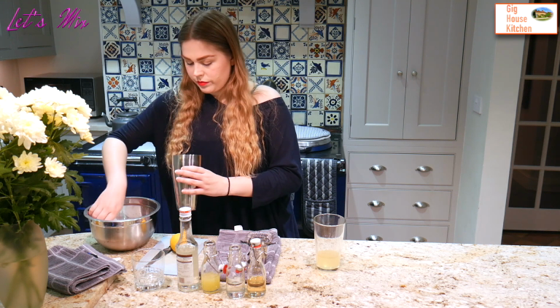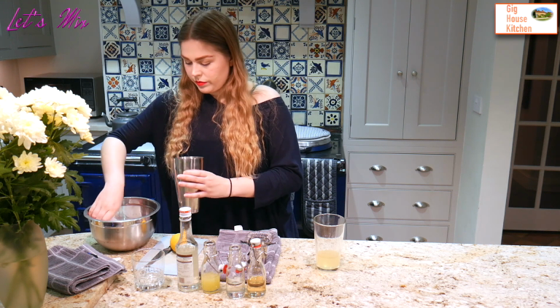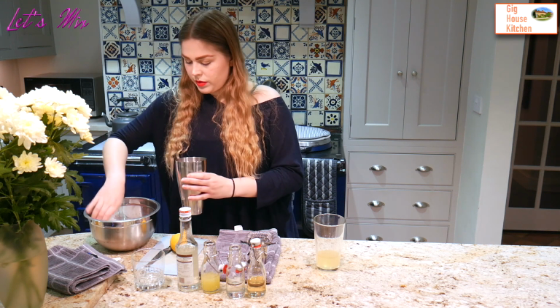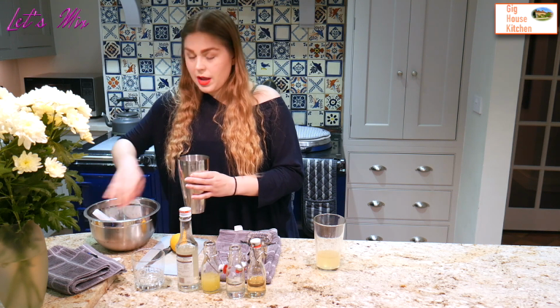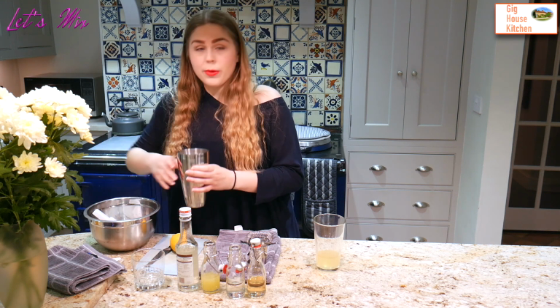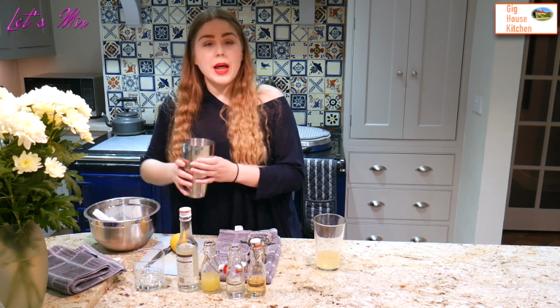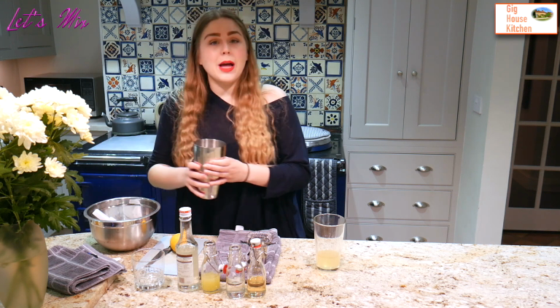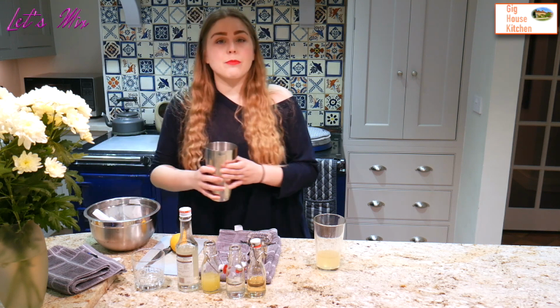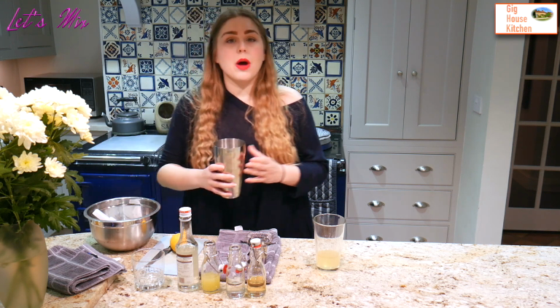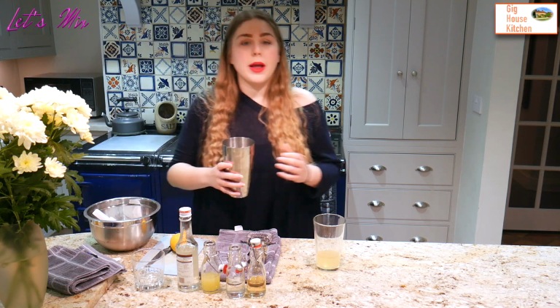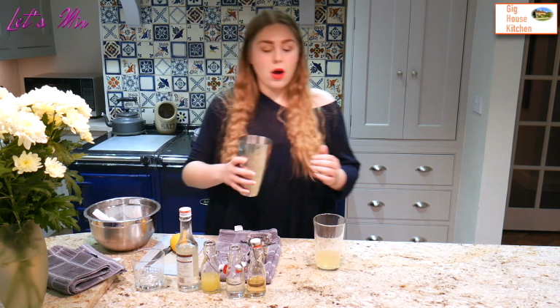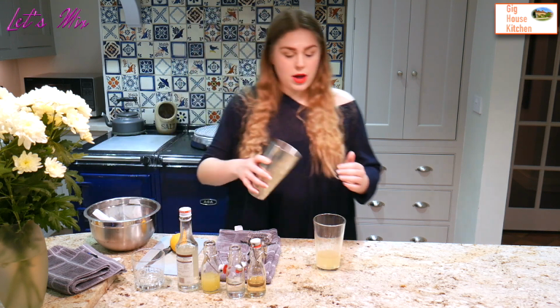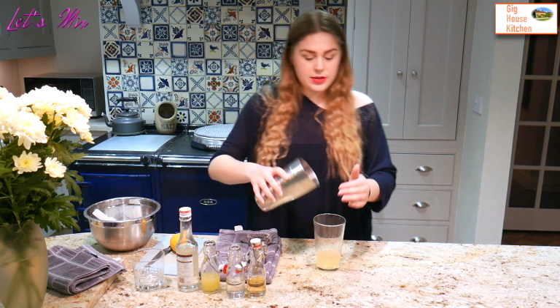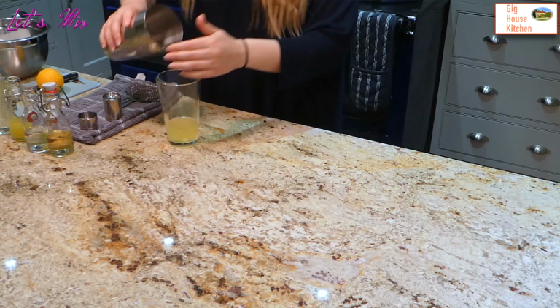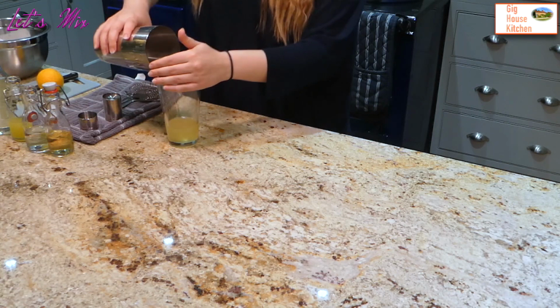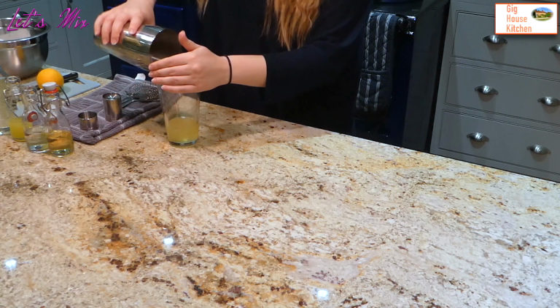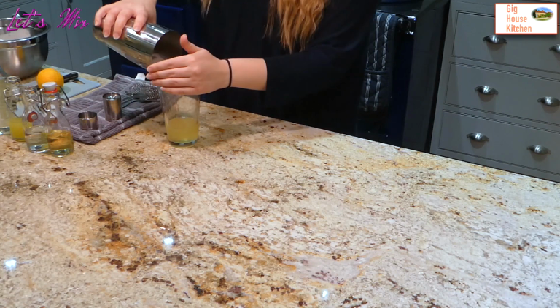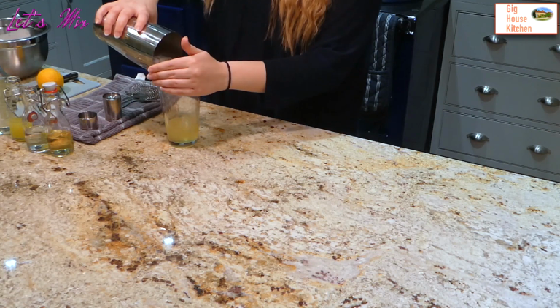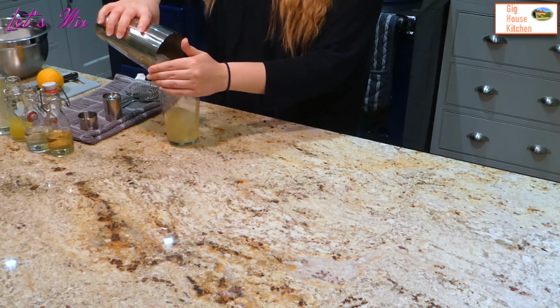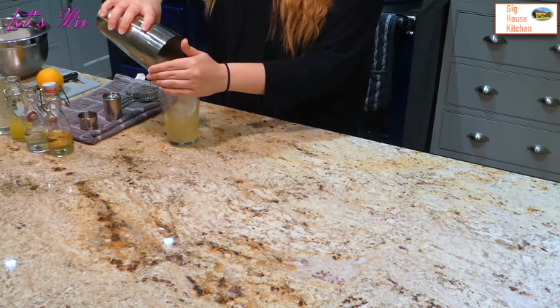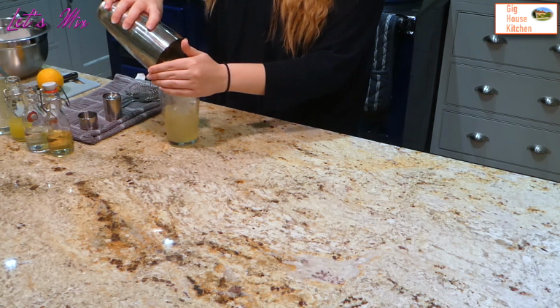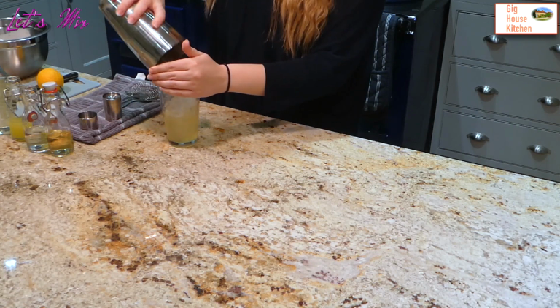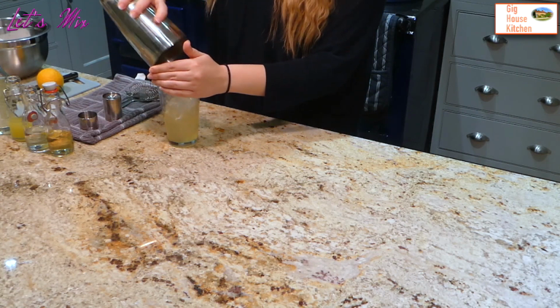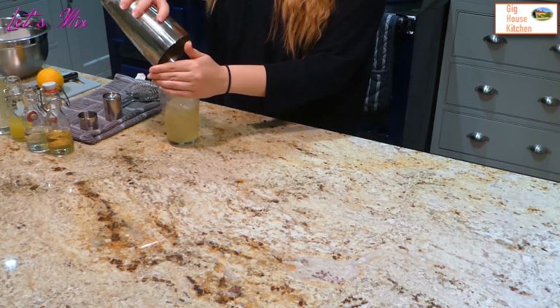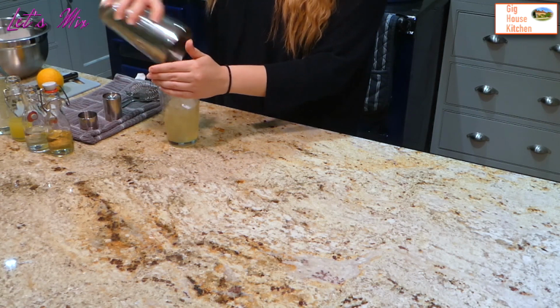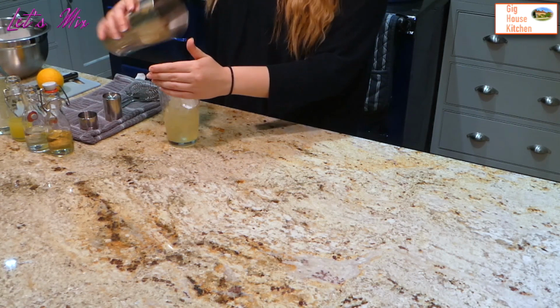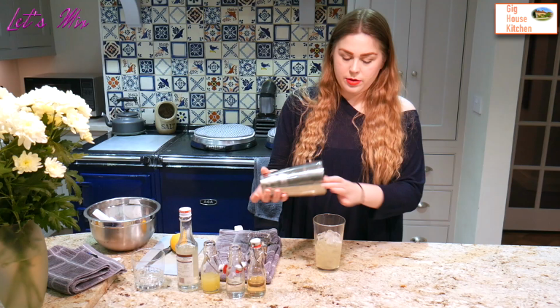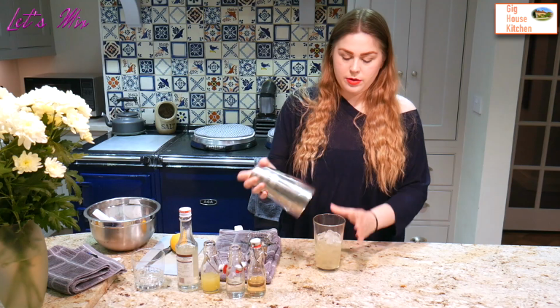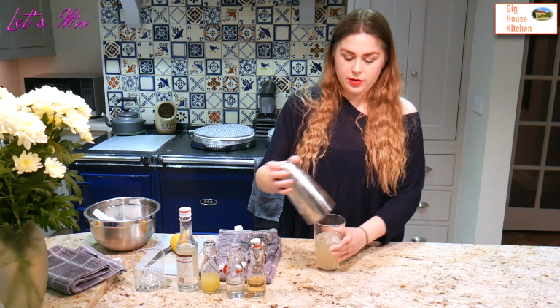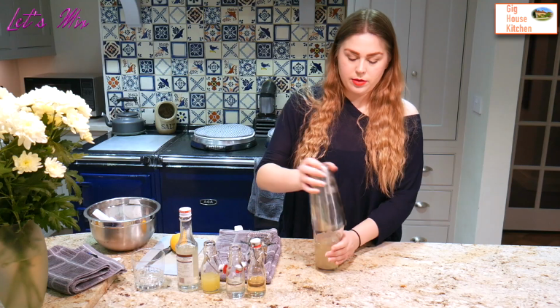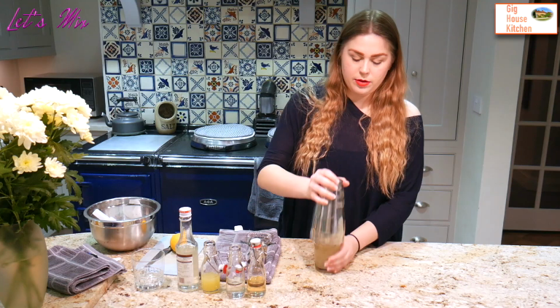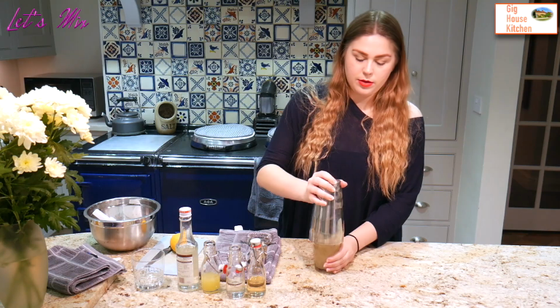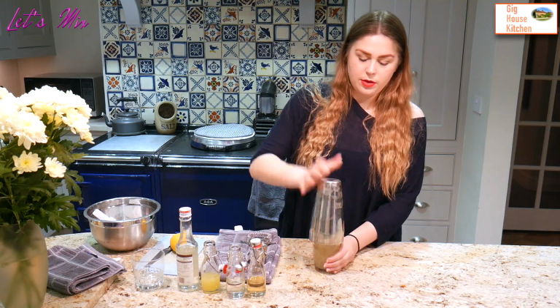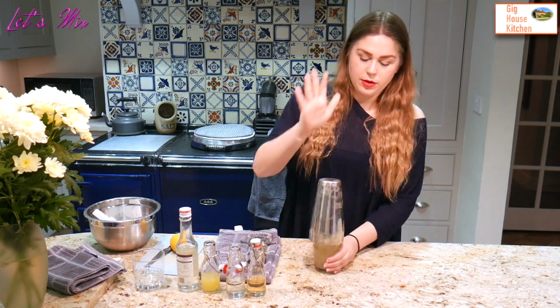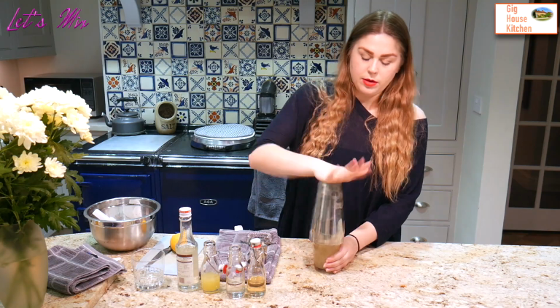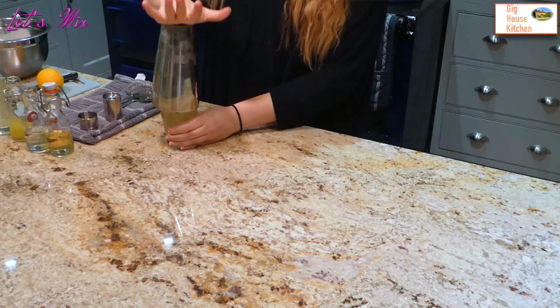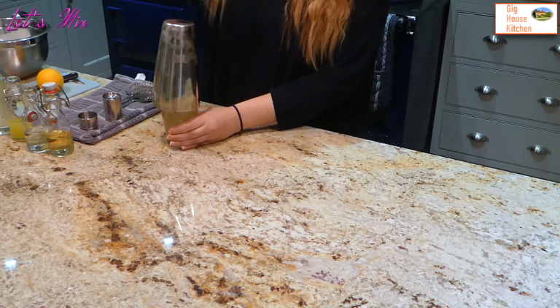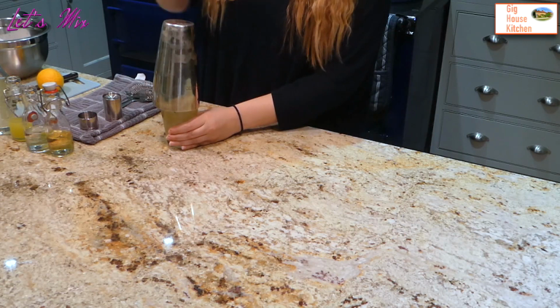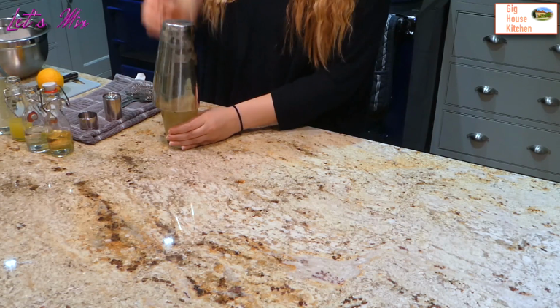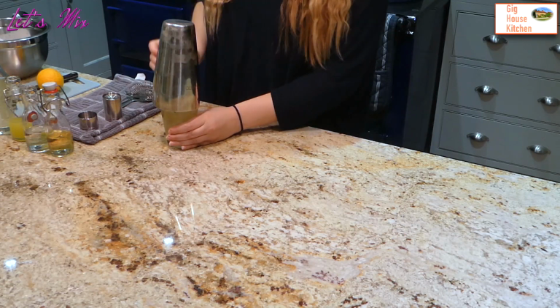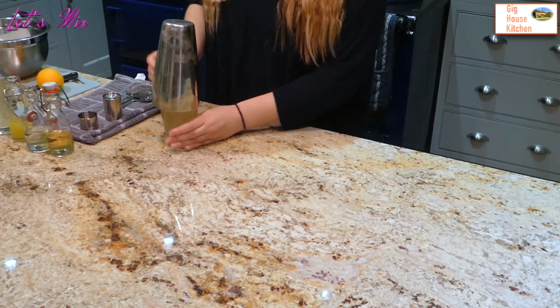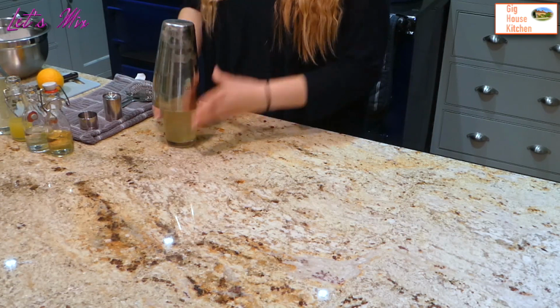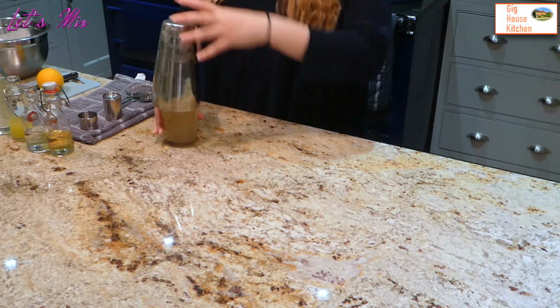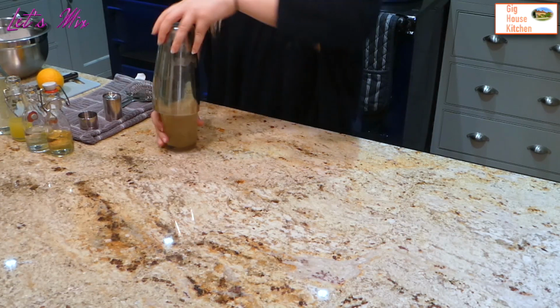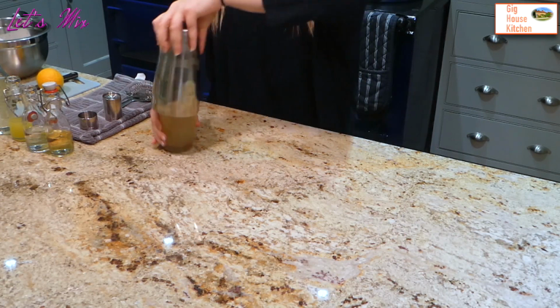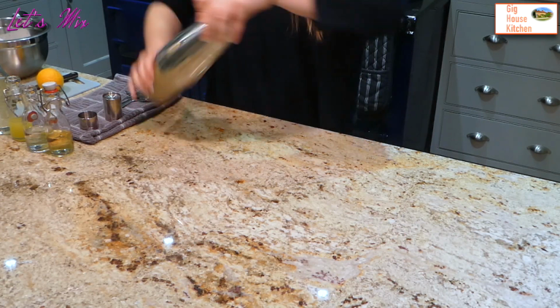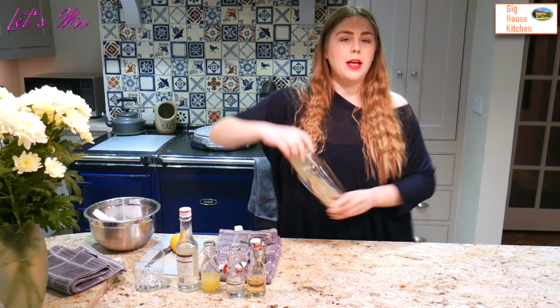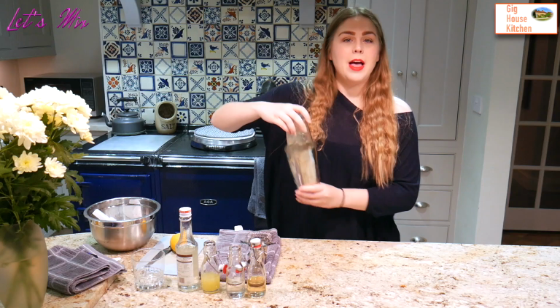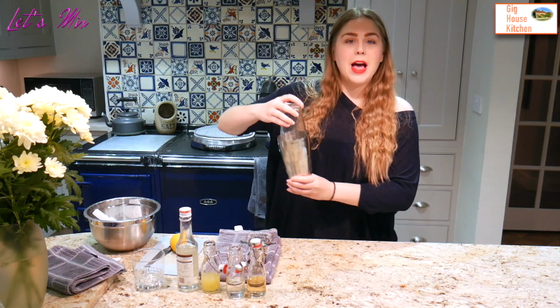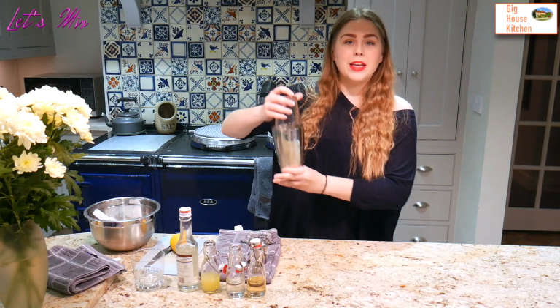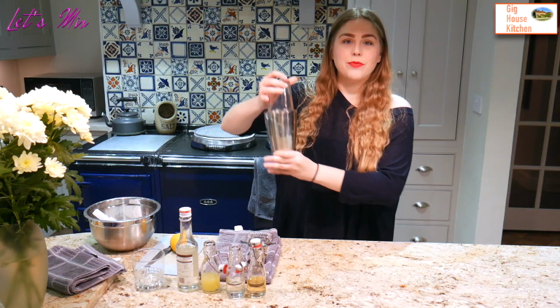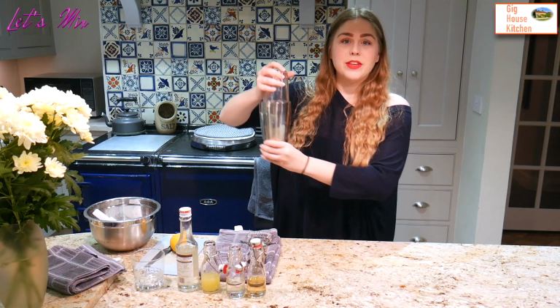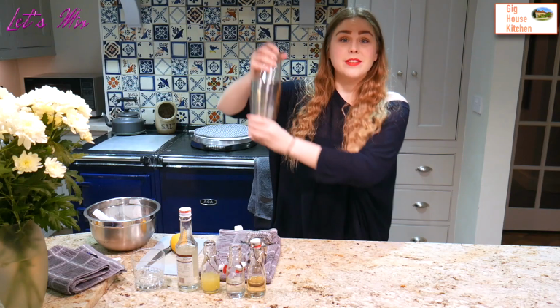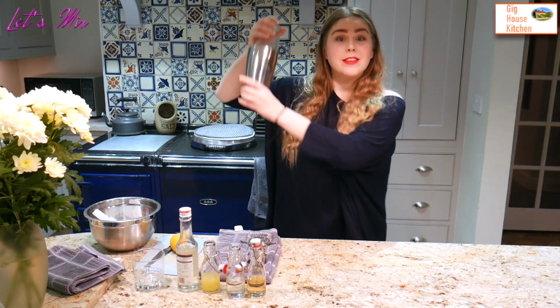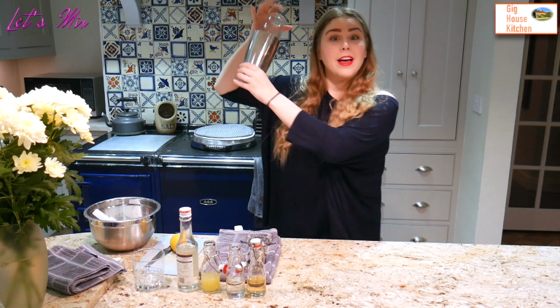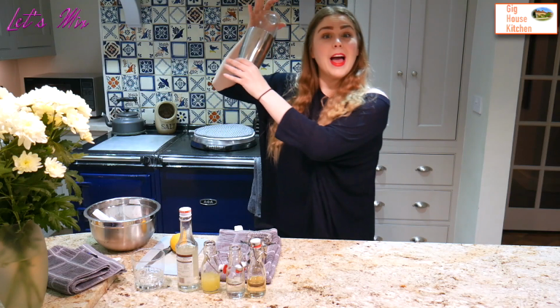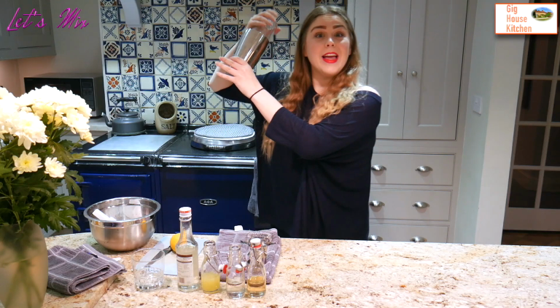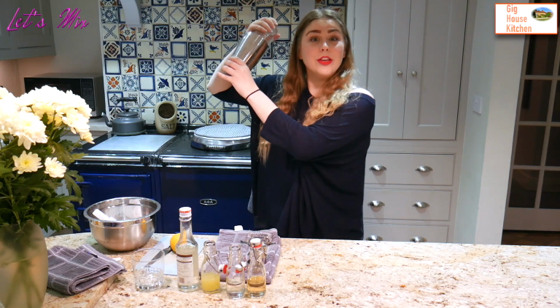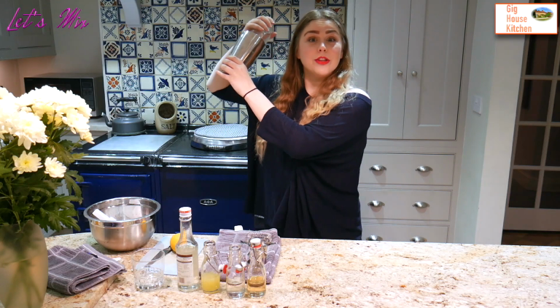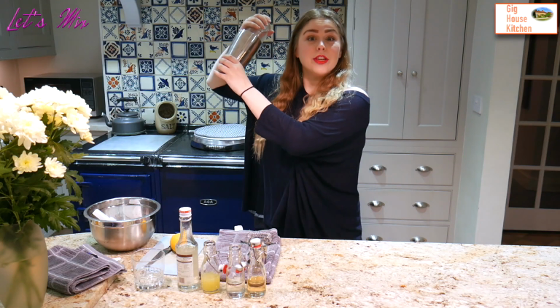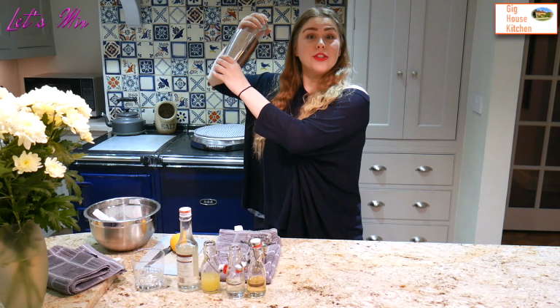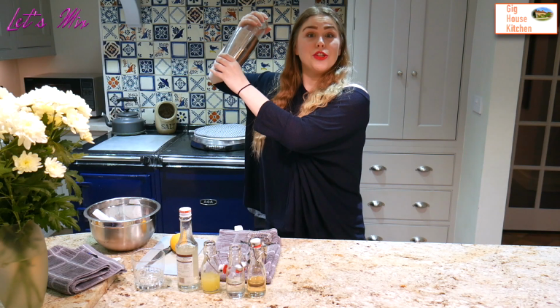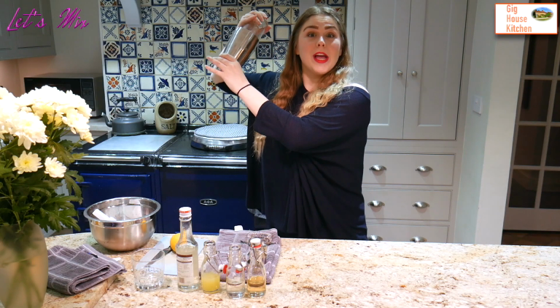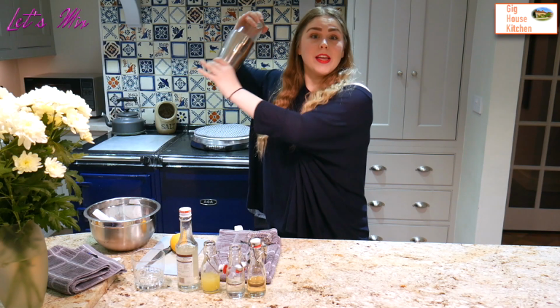Now I'm going to add my ice, knock the lid on and give this a good shake.